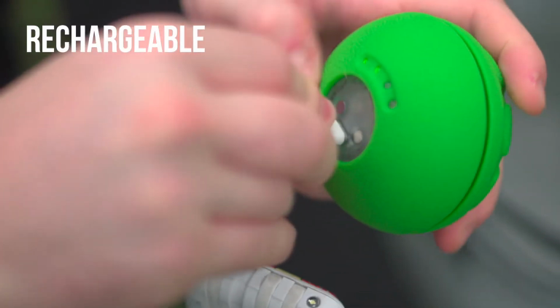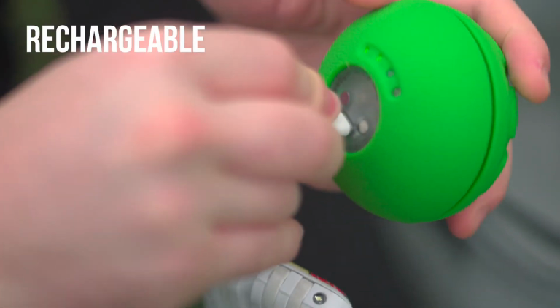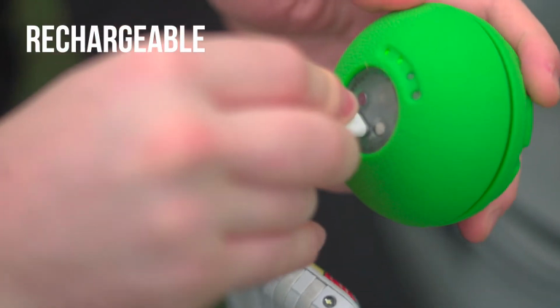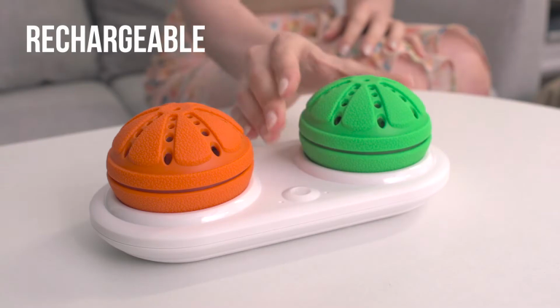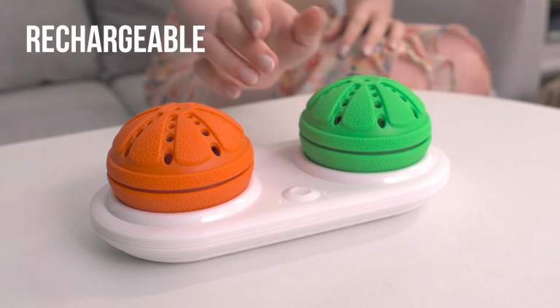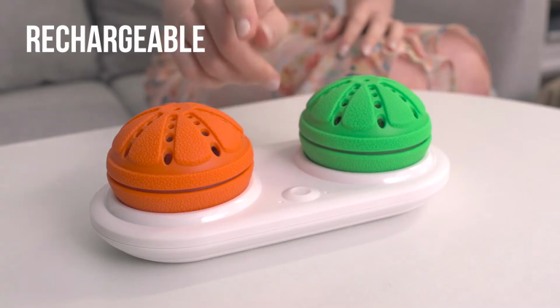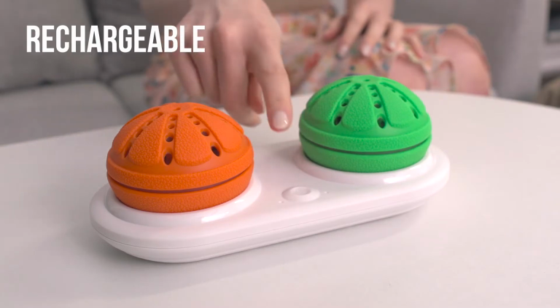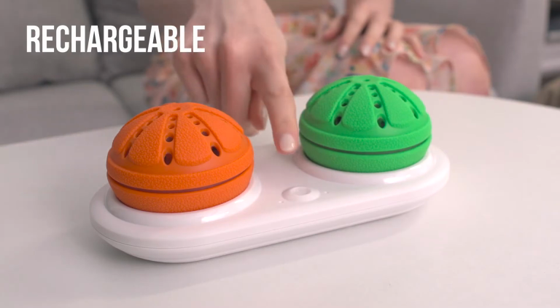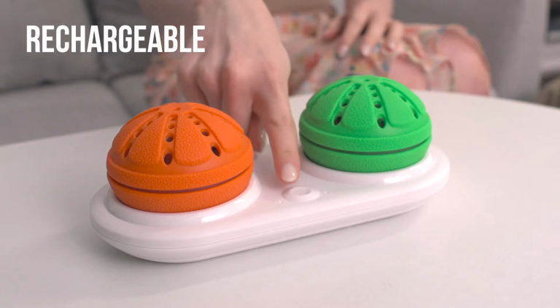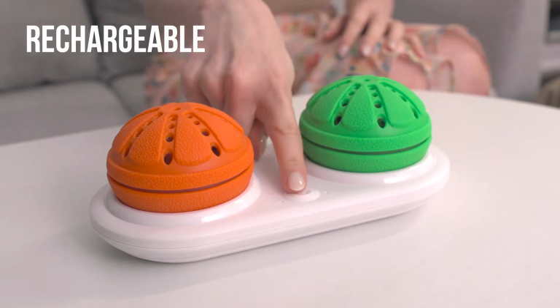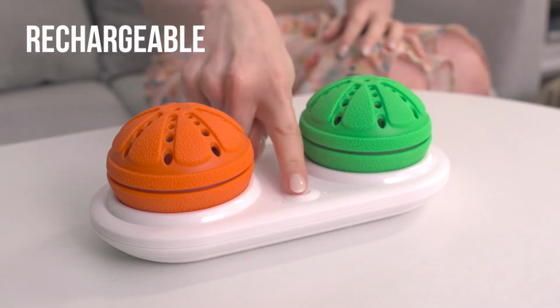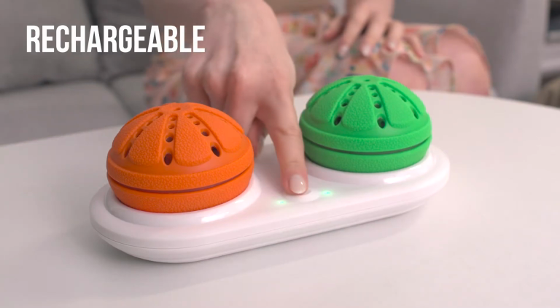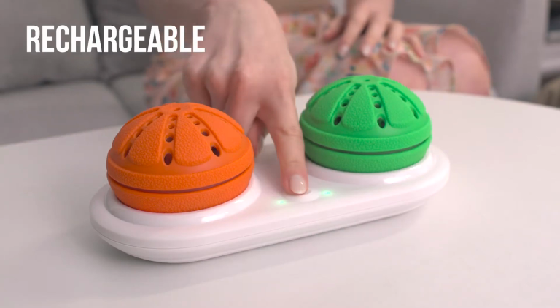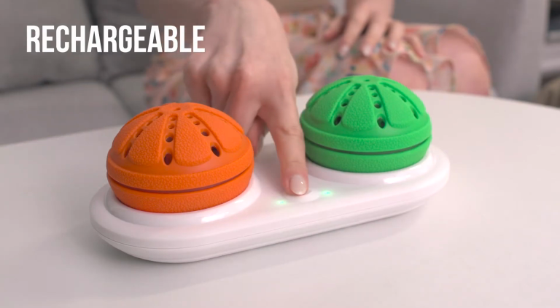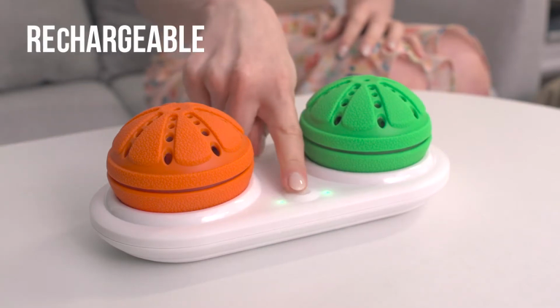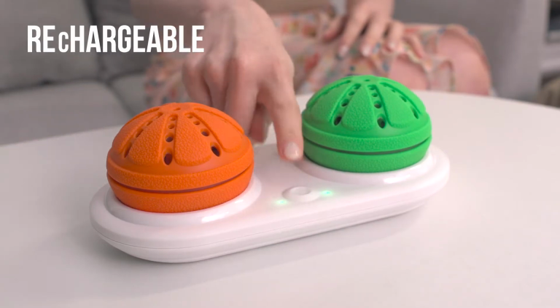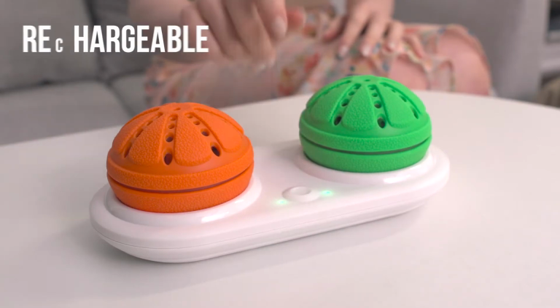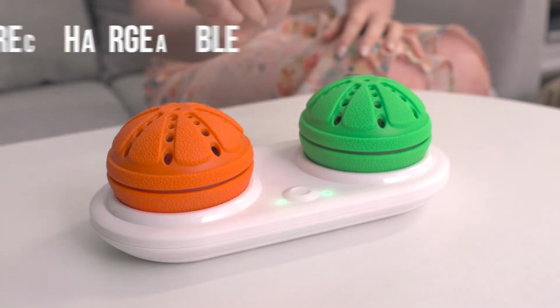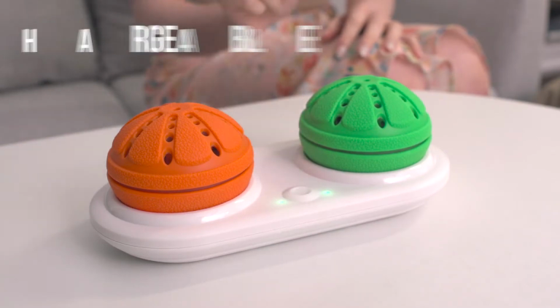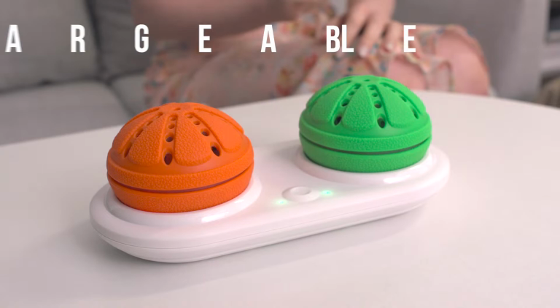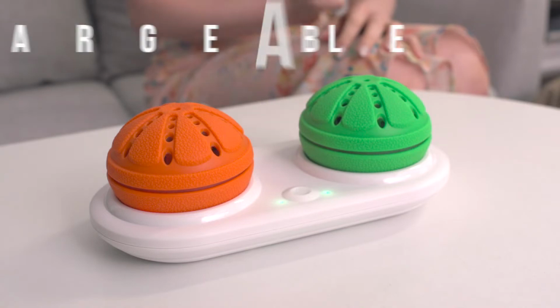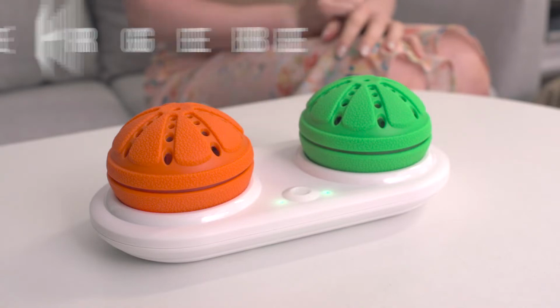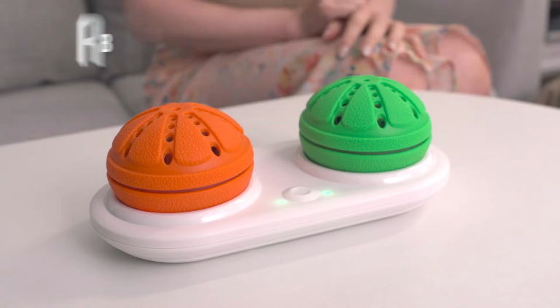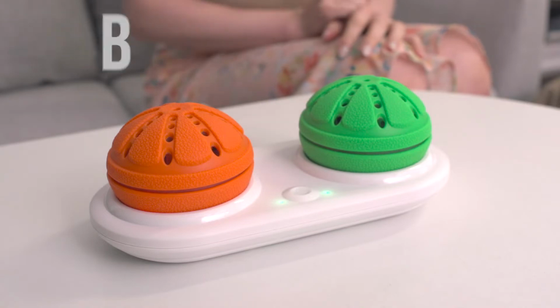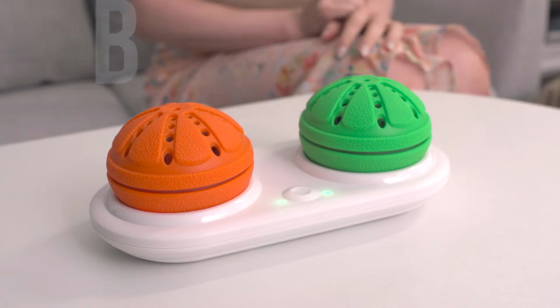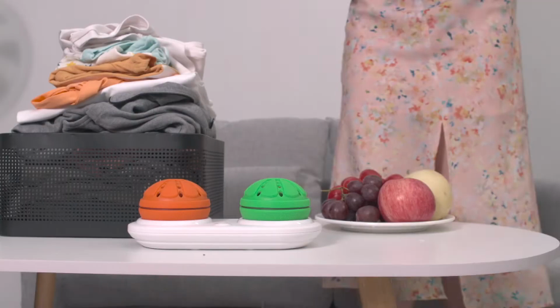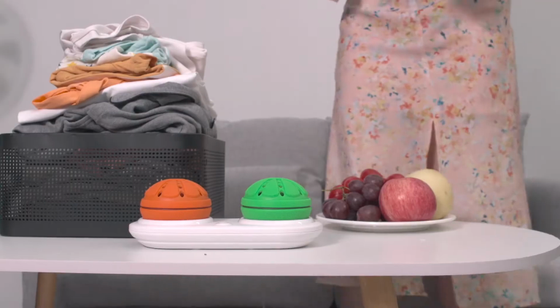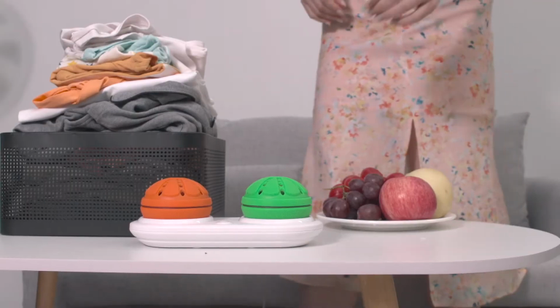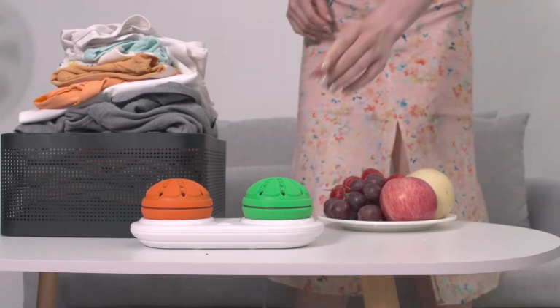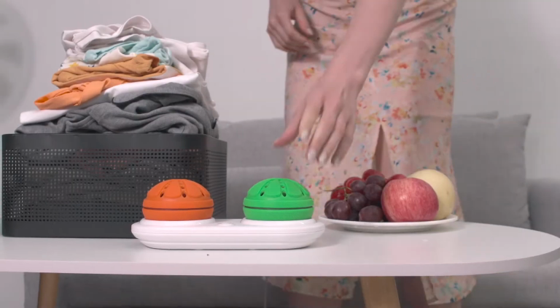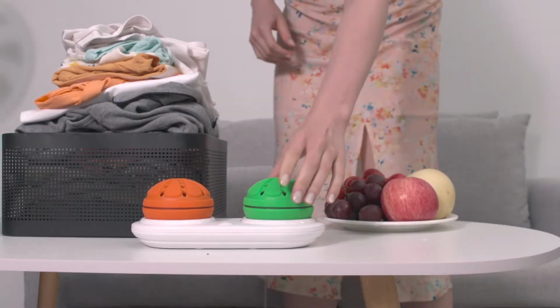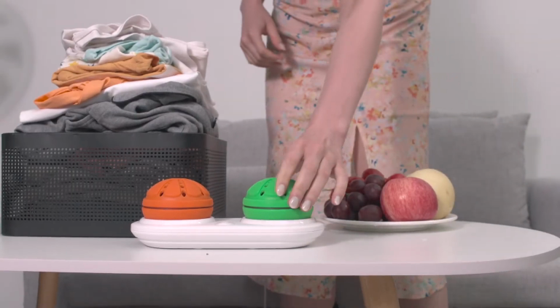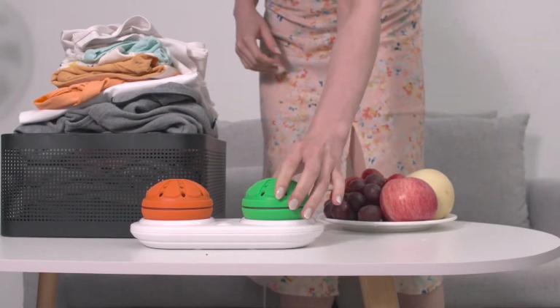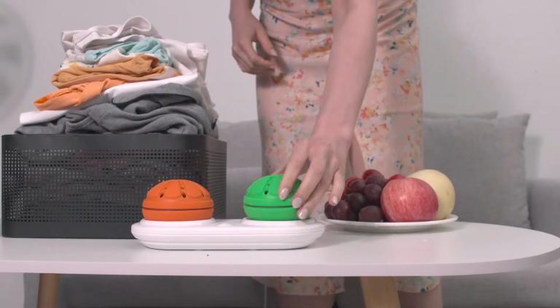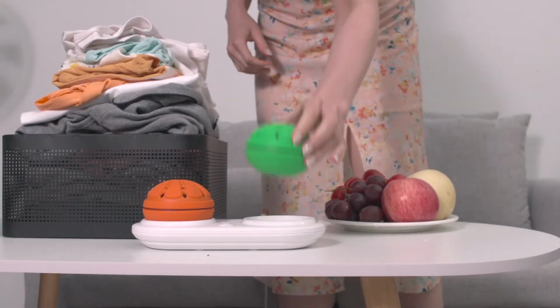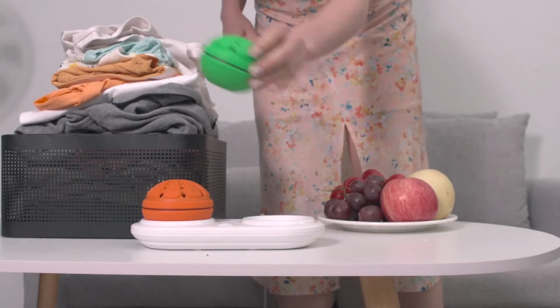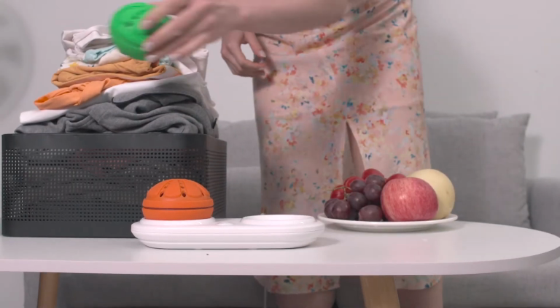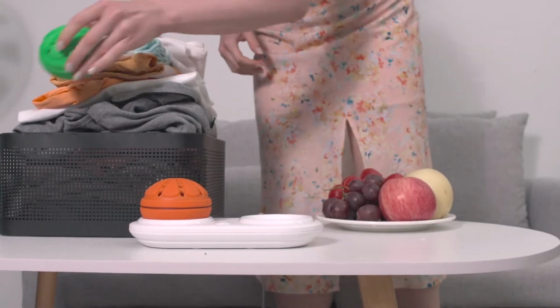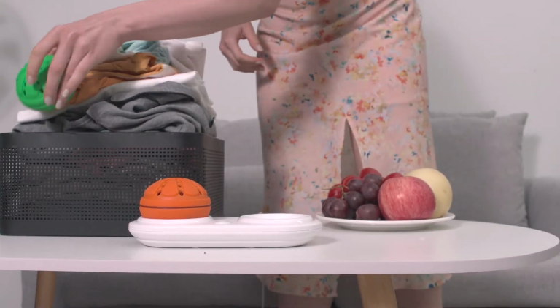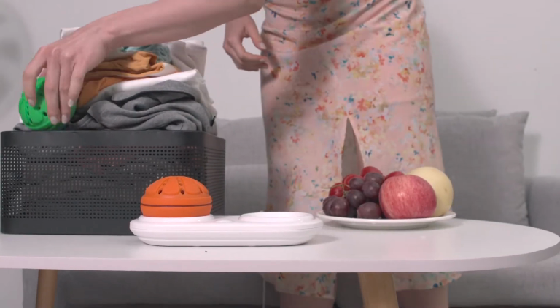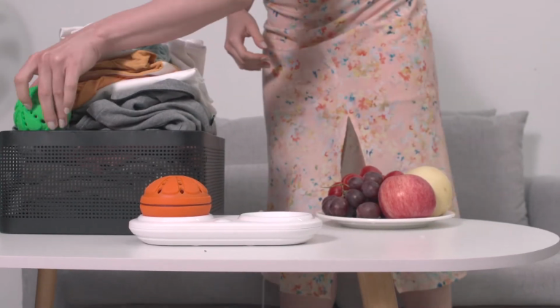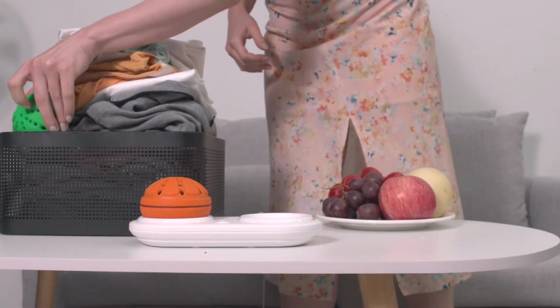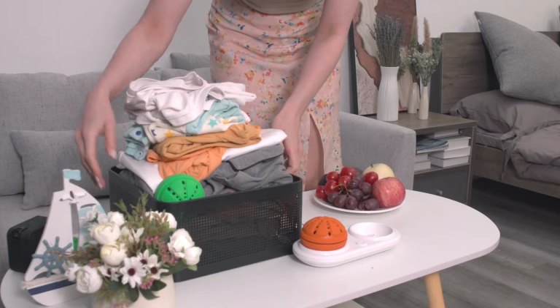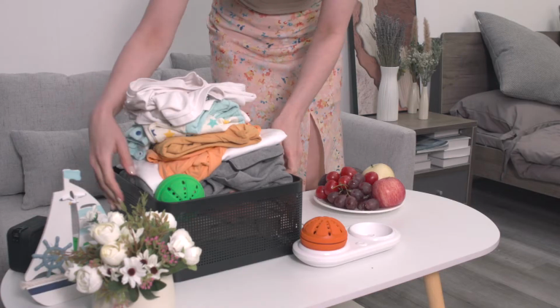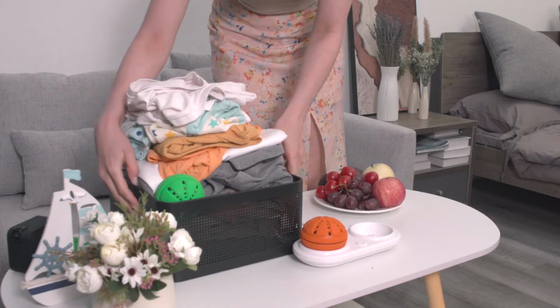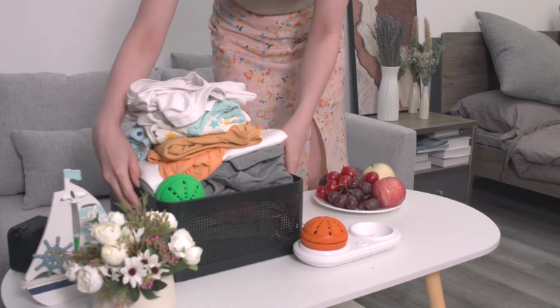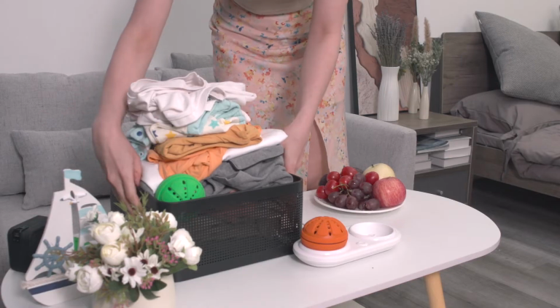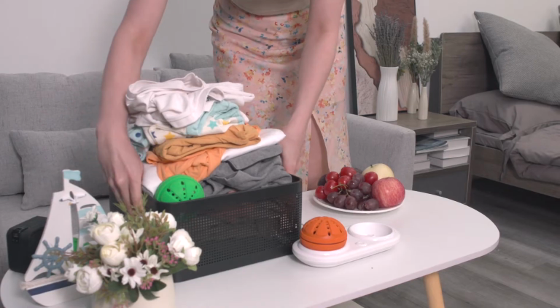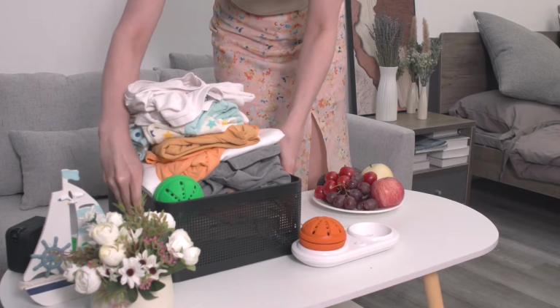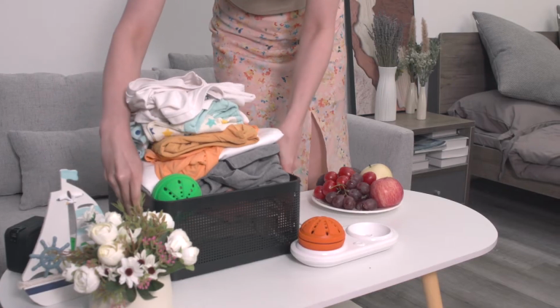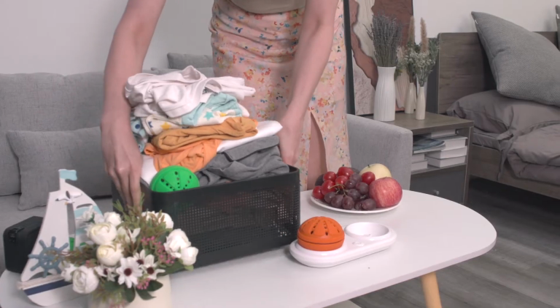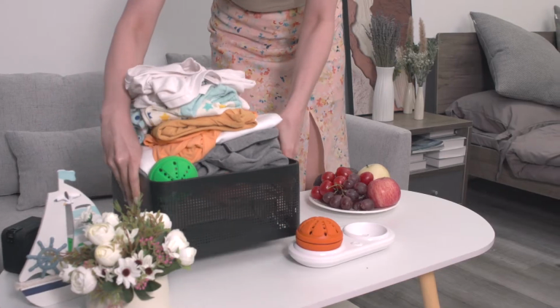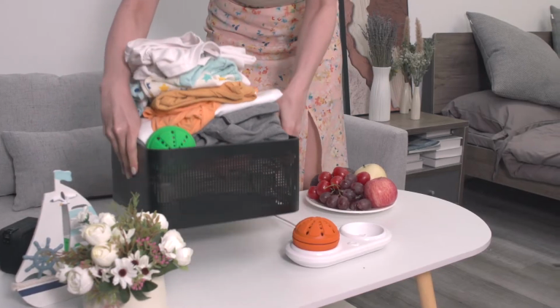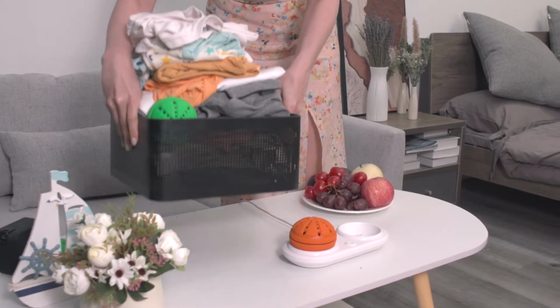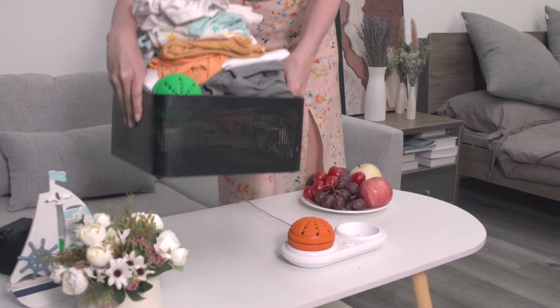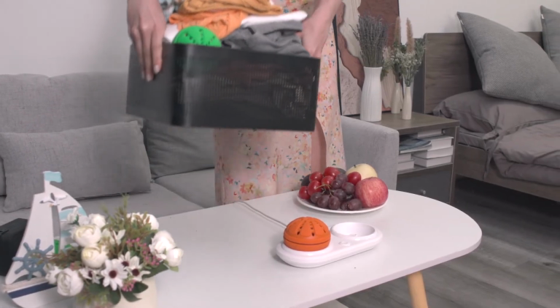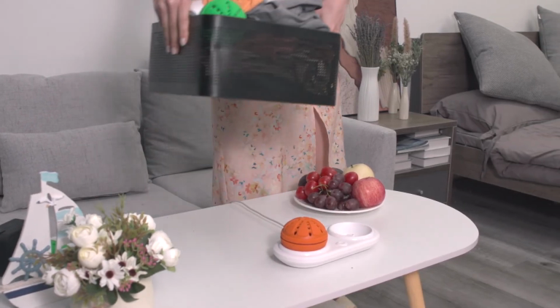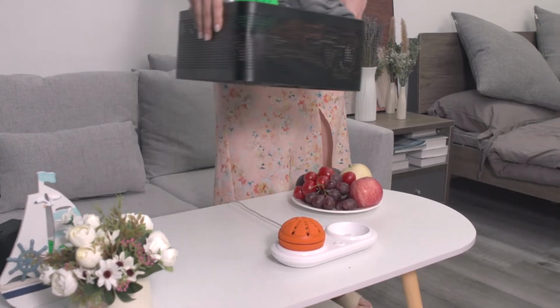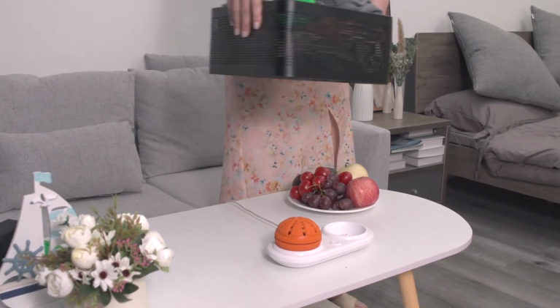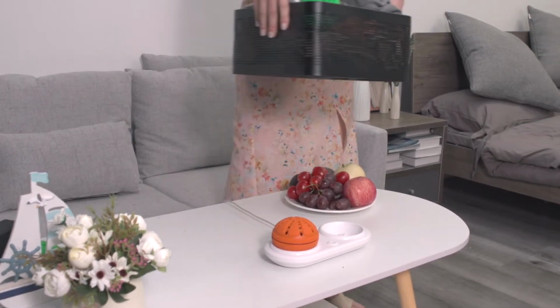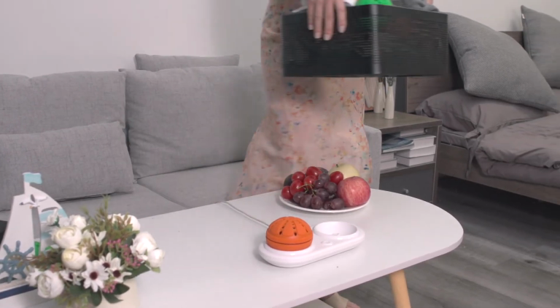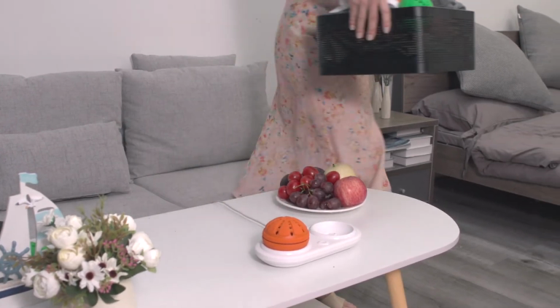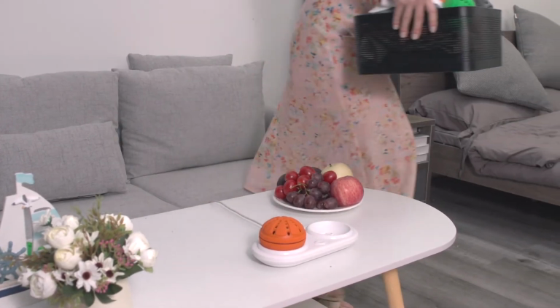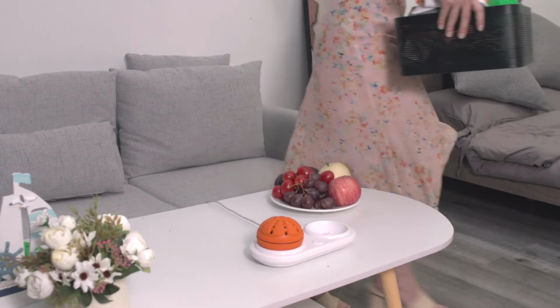With our charging base, you can easily charge two units at the same time. A full charge serves you four loads of laundry.